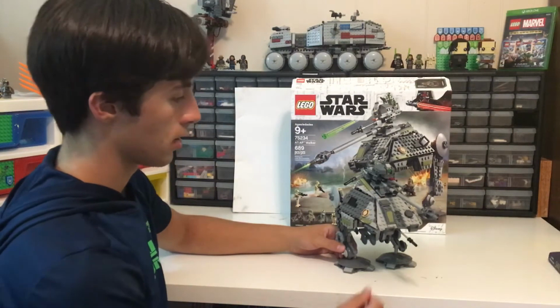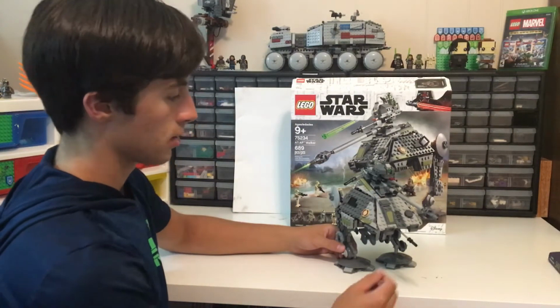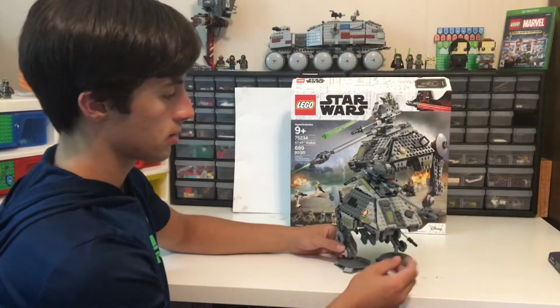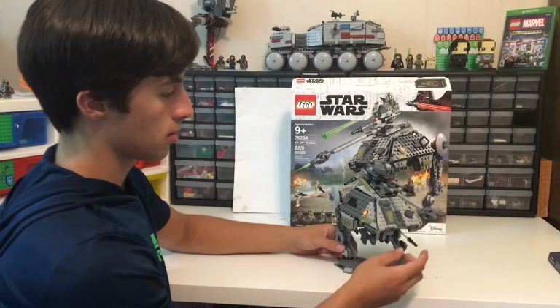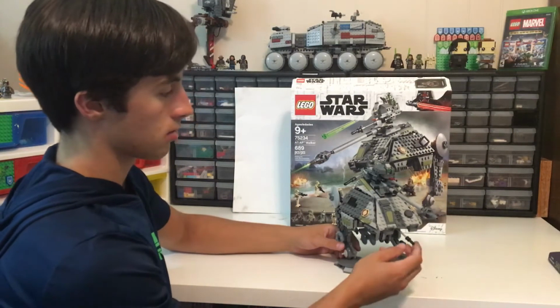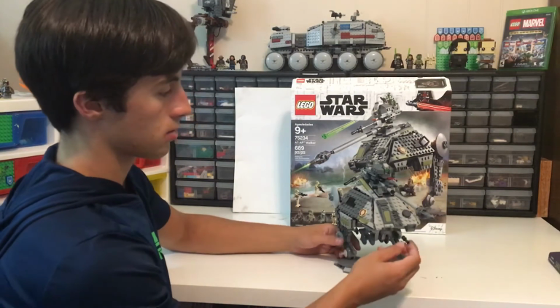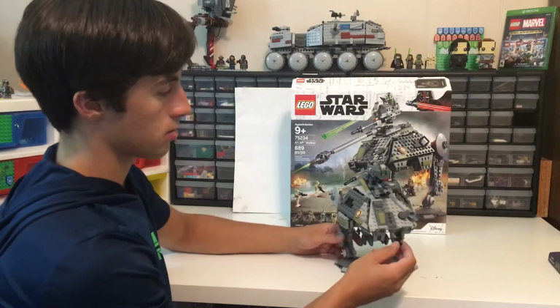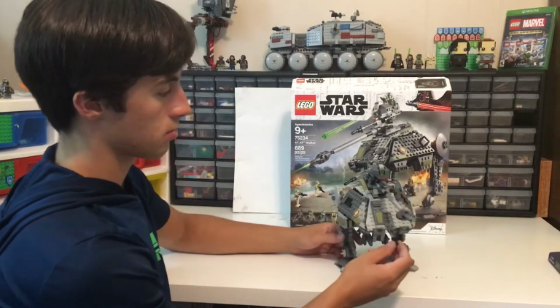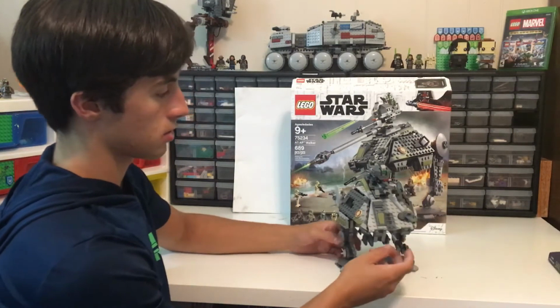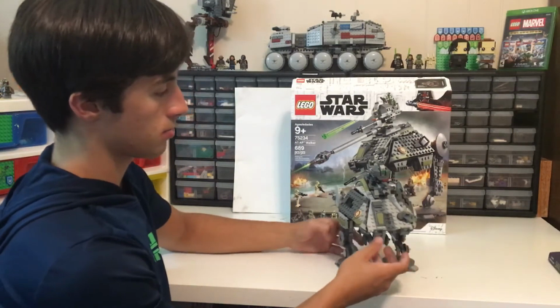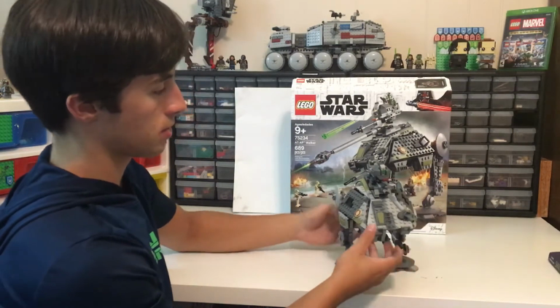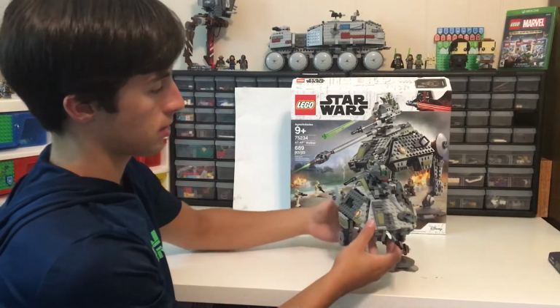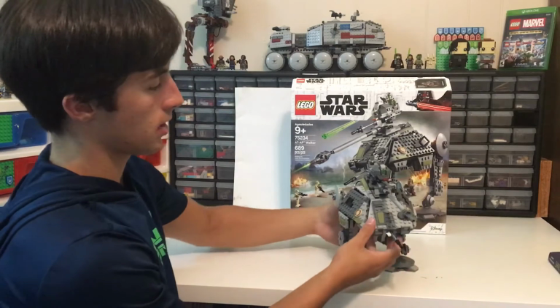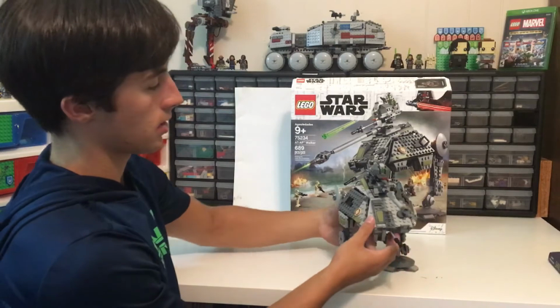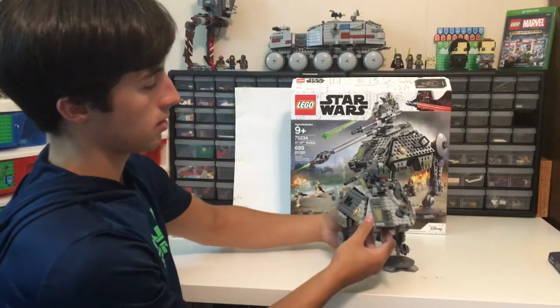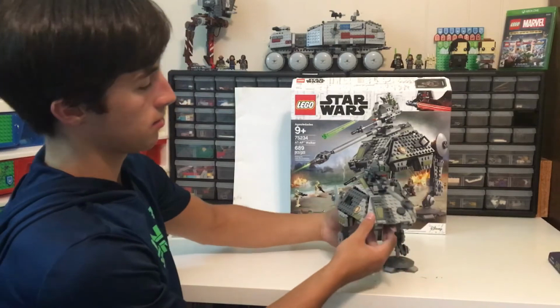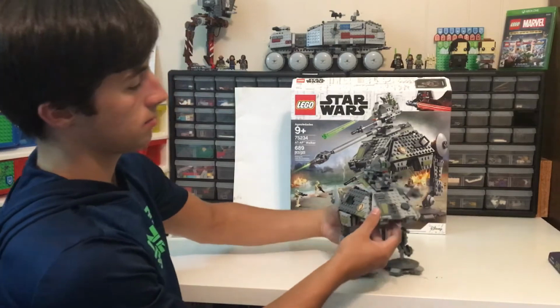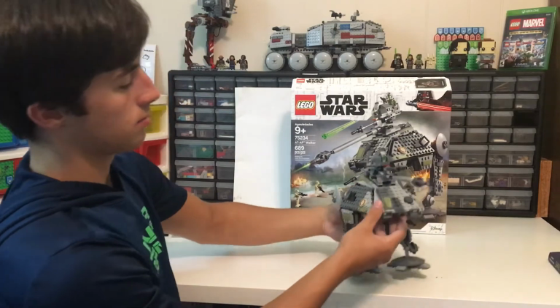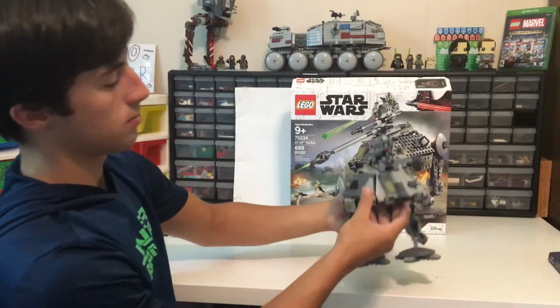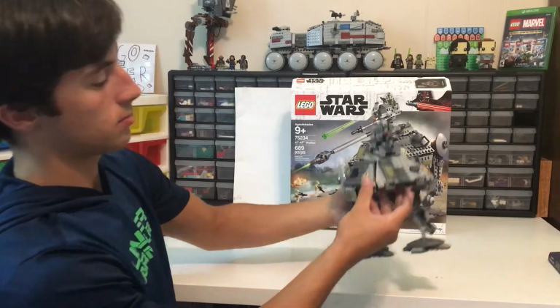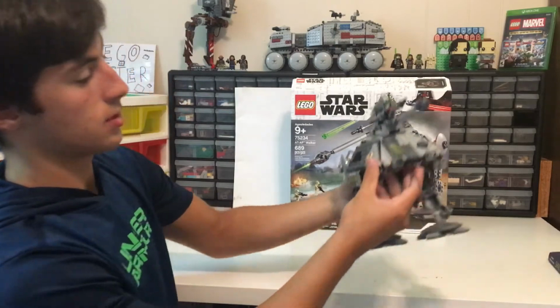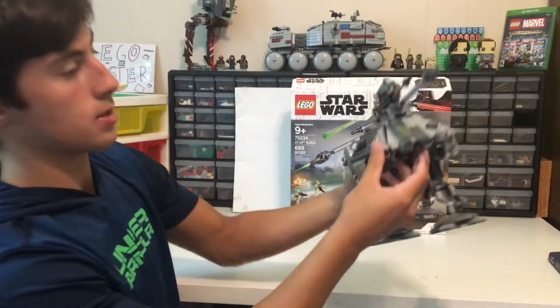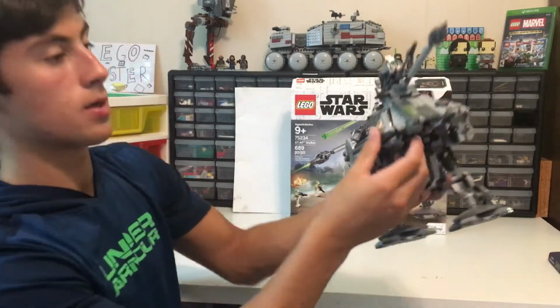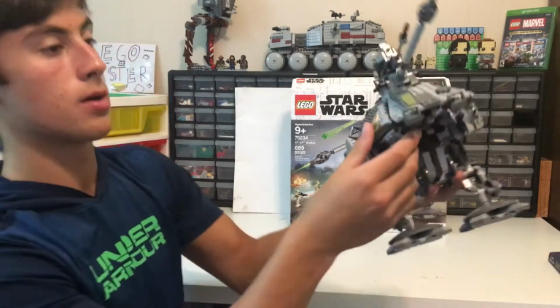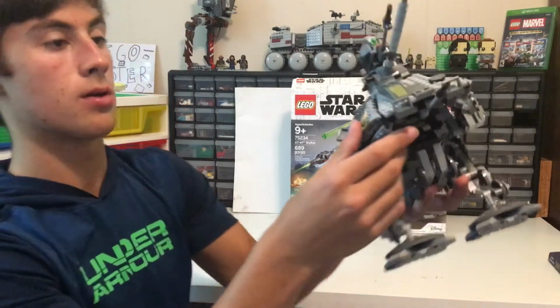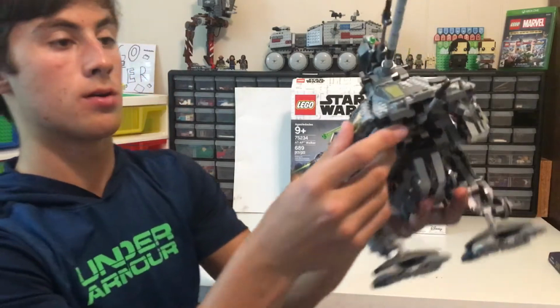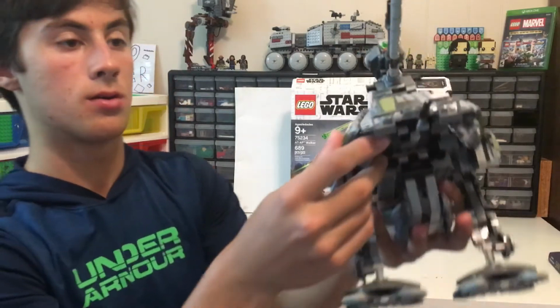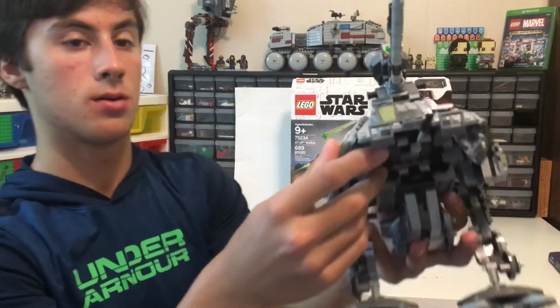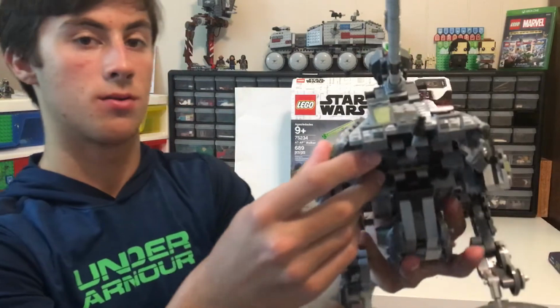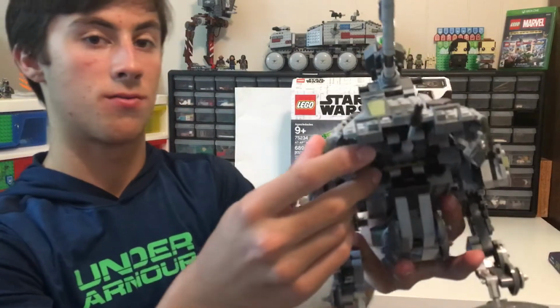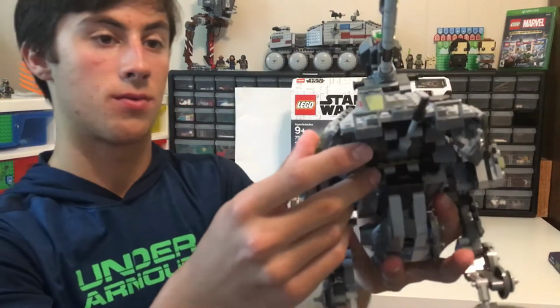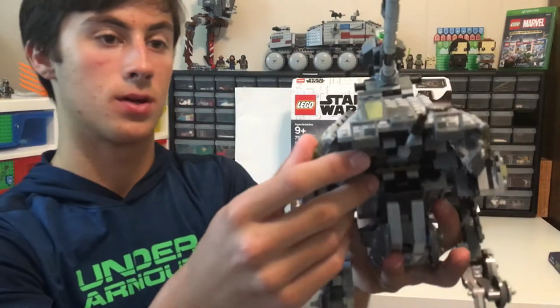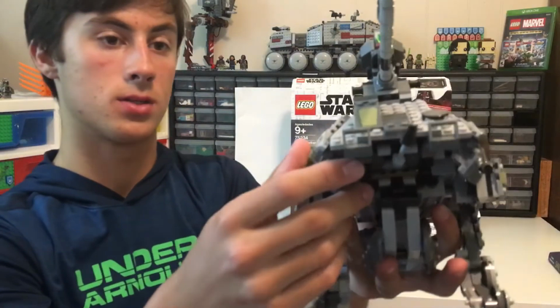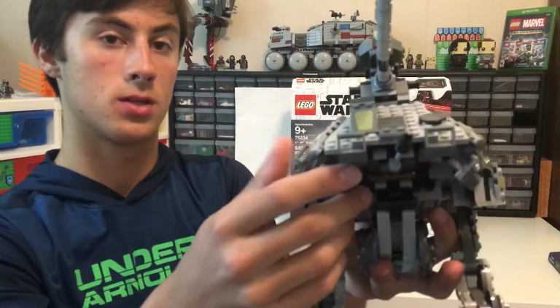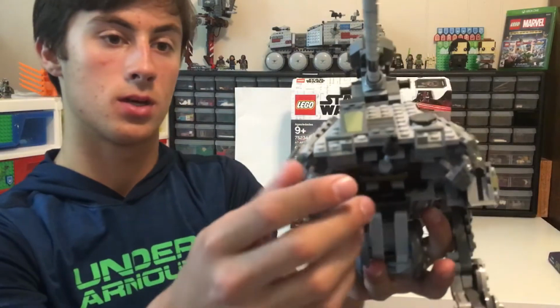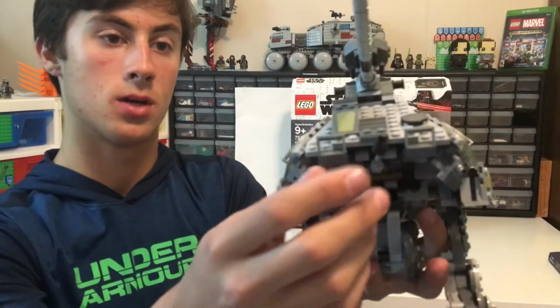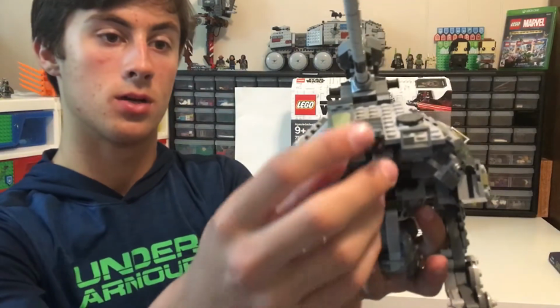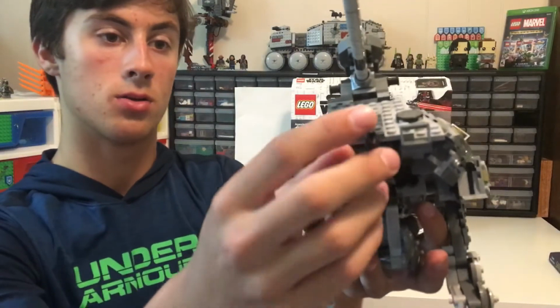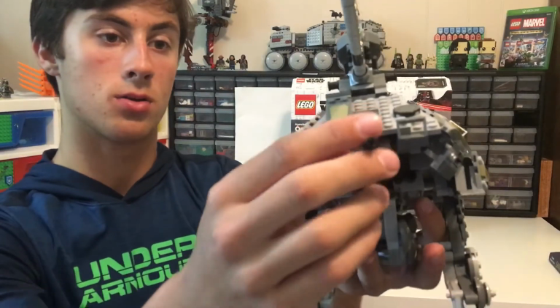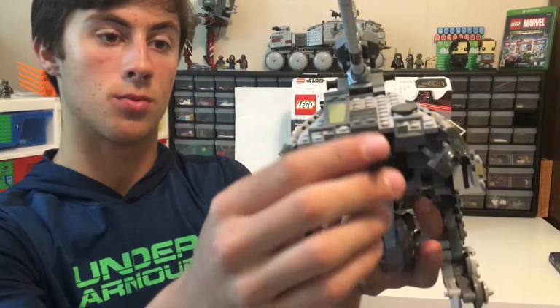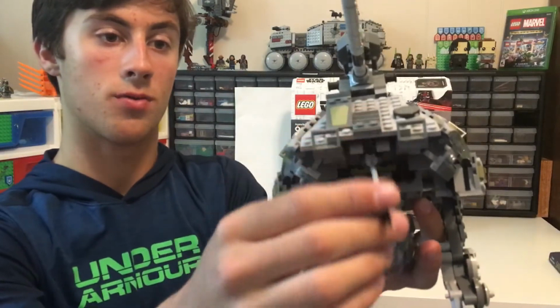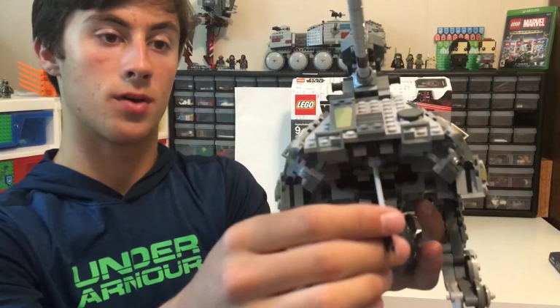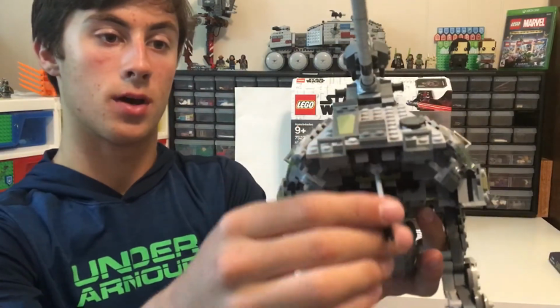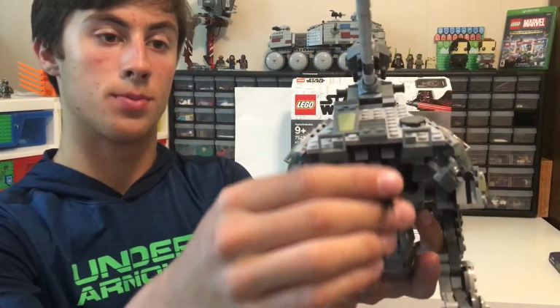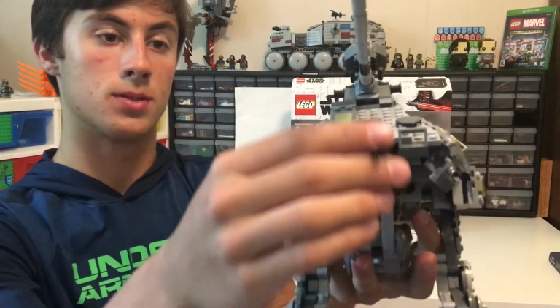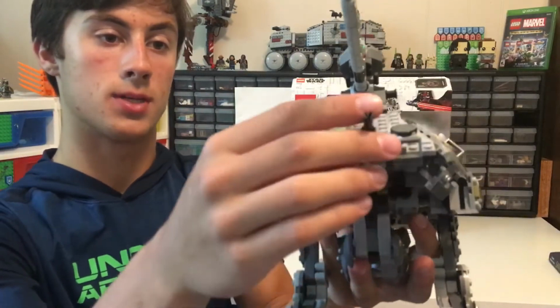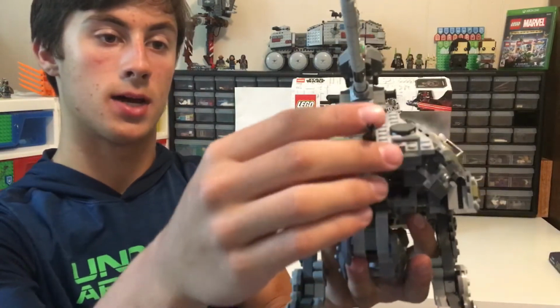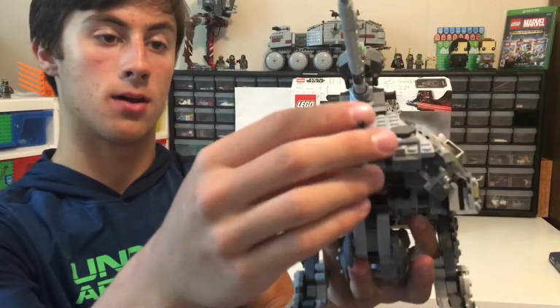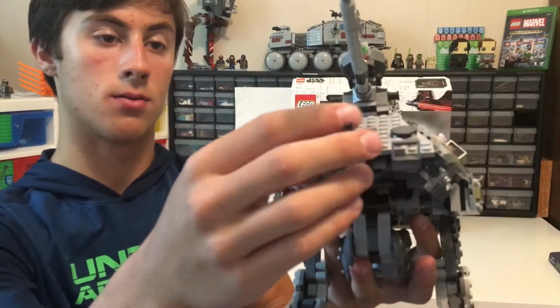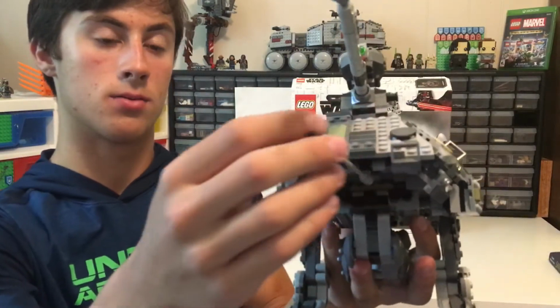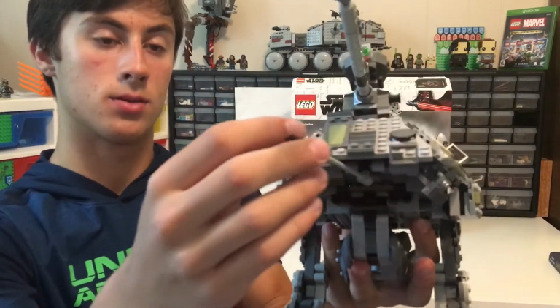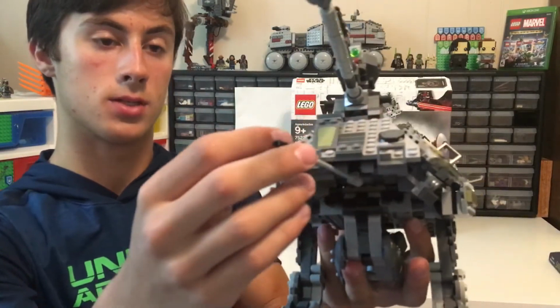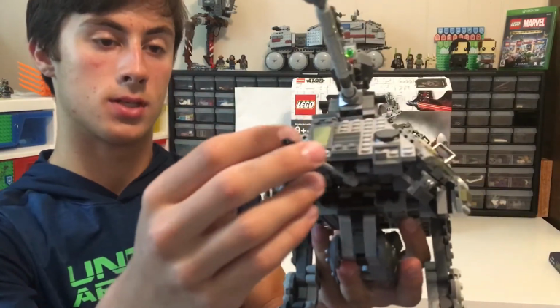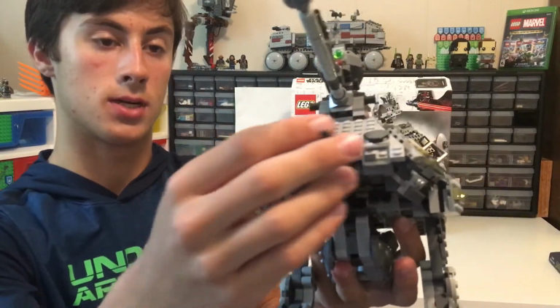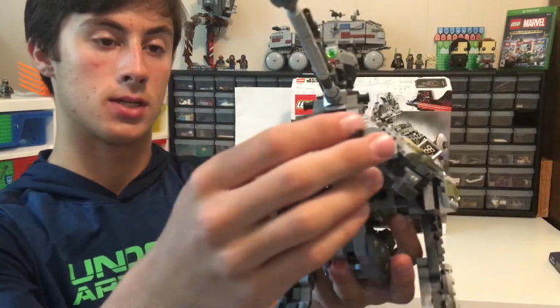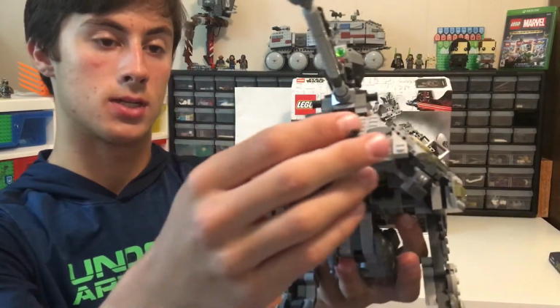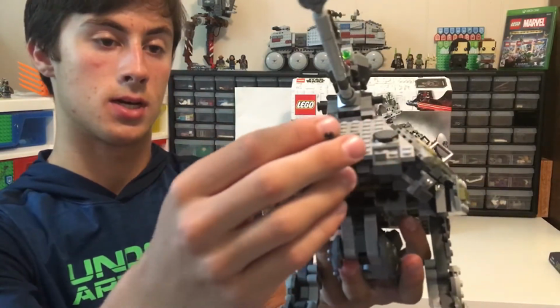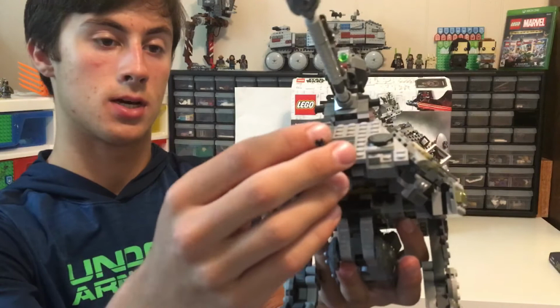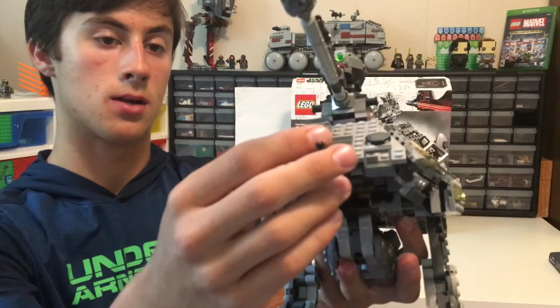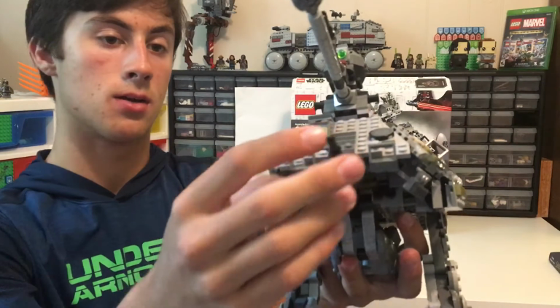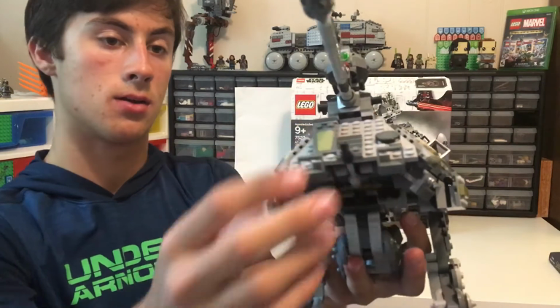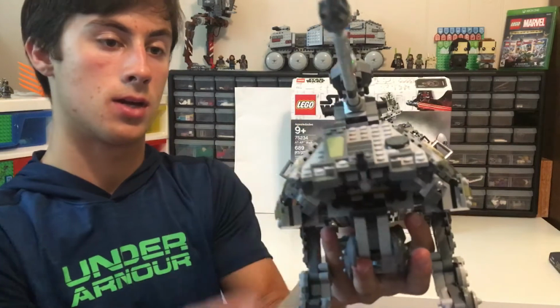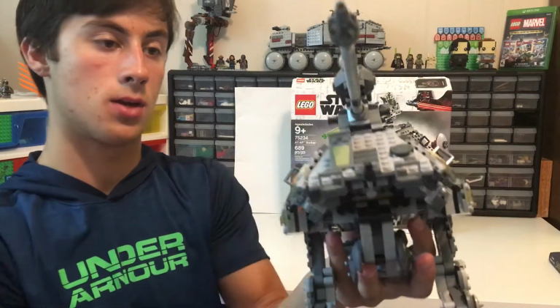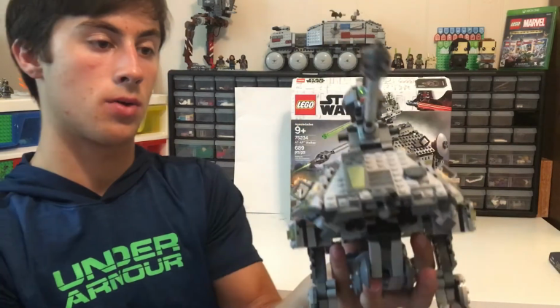There is also a small cannon right here in the front. You can move it up and down, side to side — any way you want.